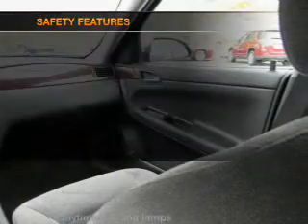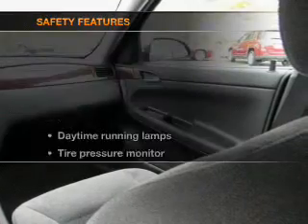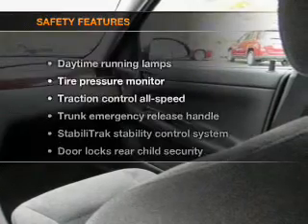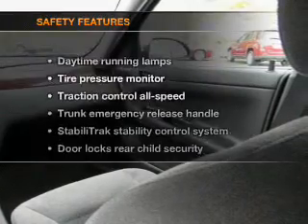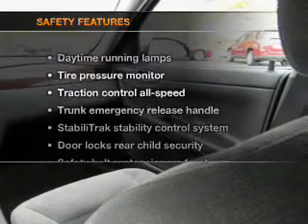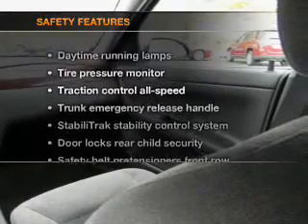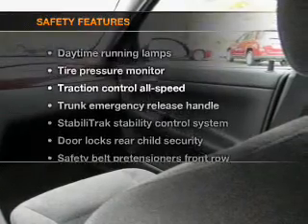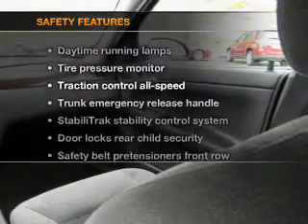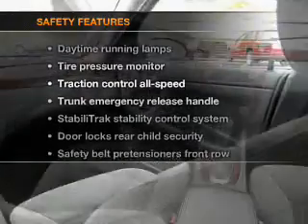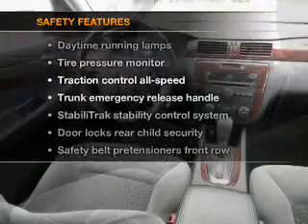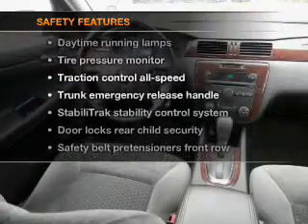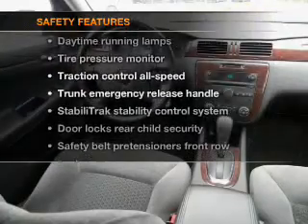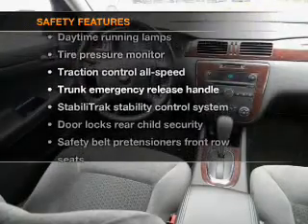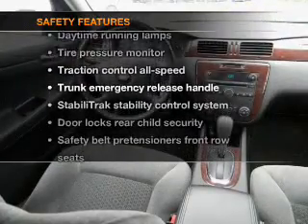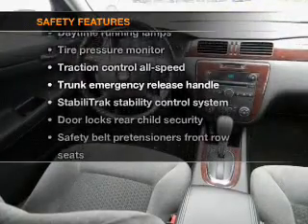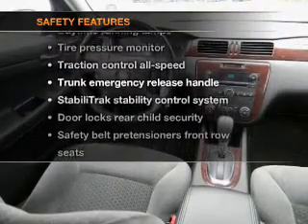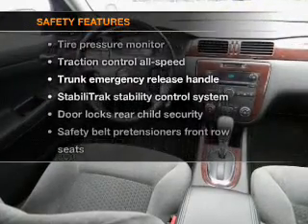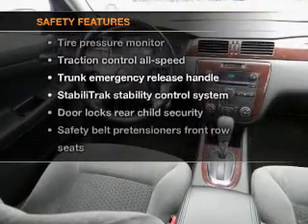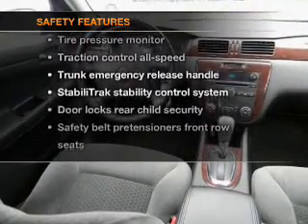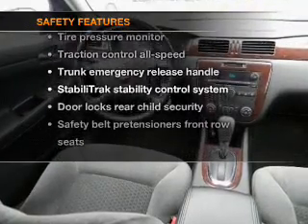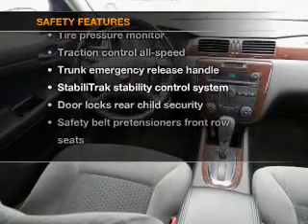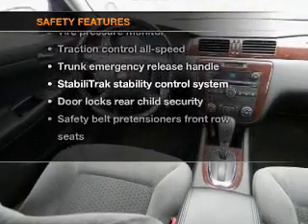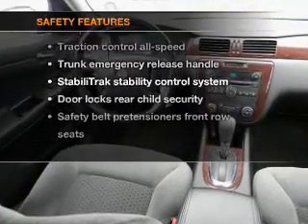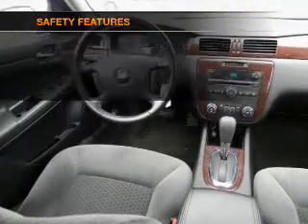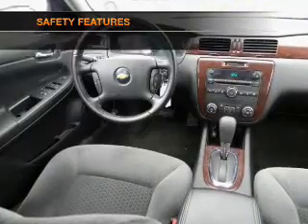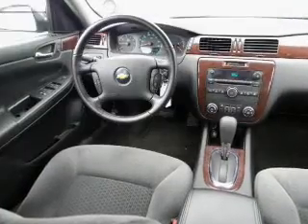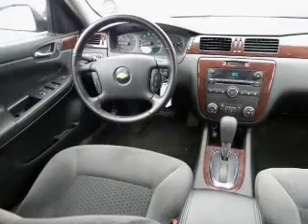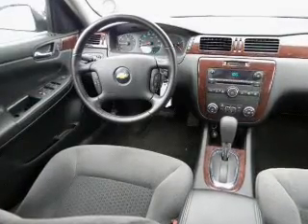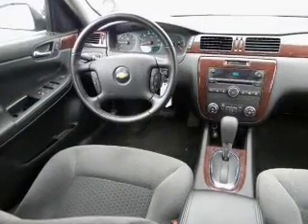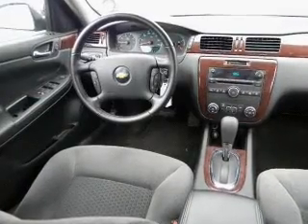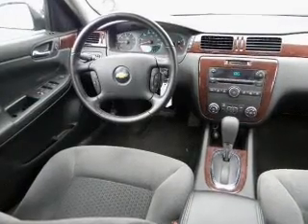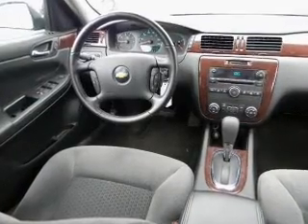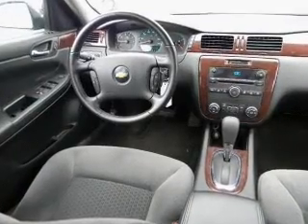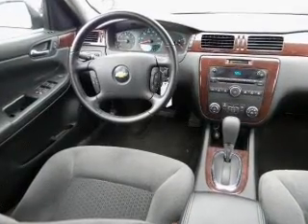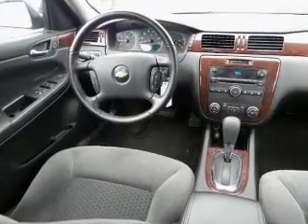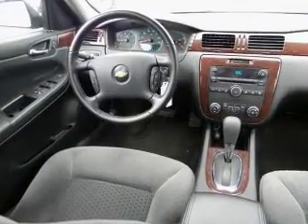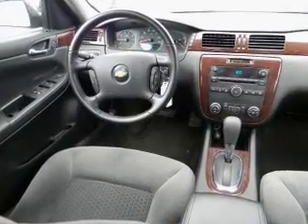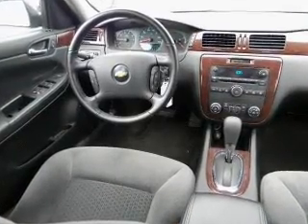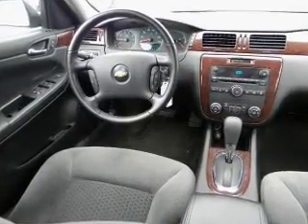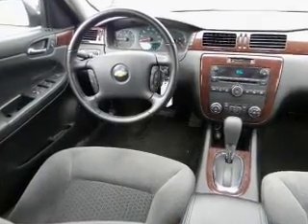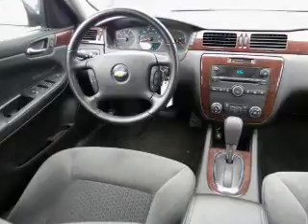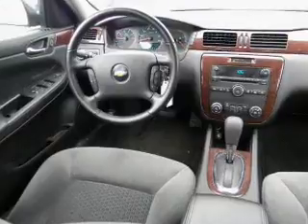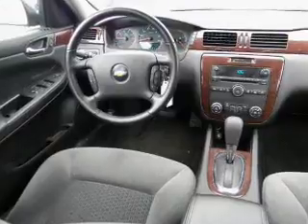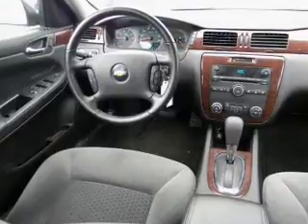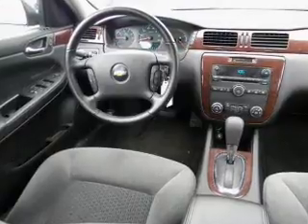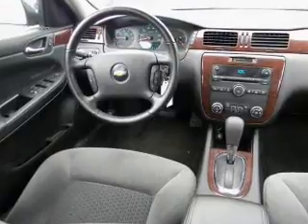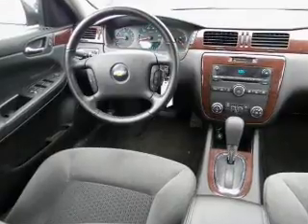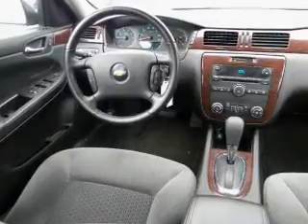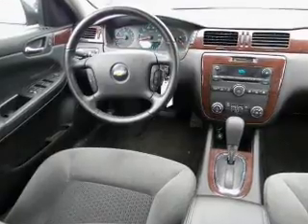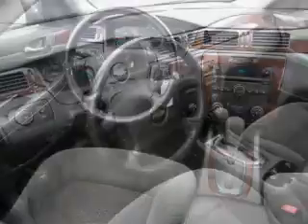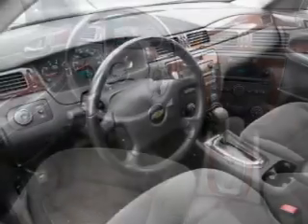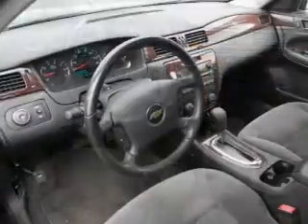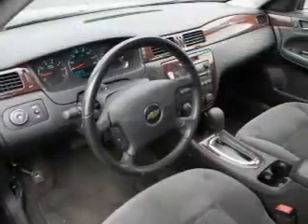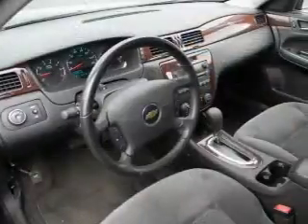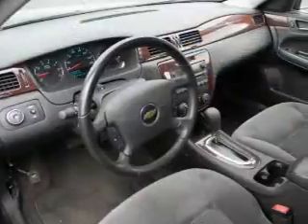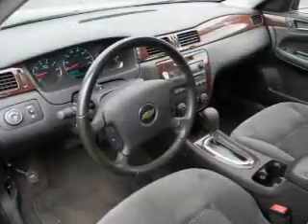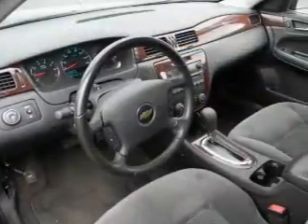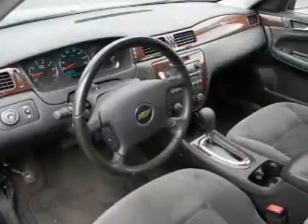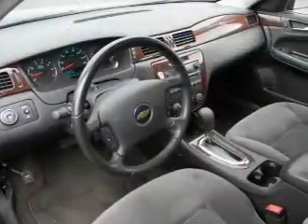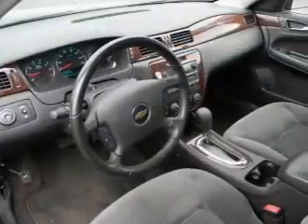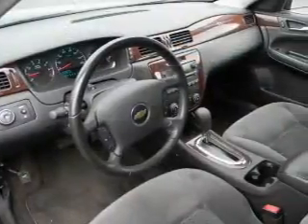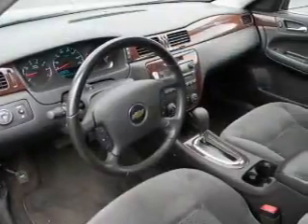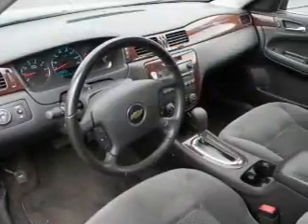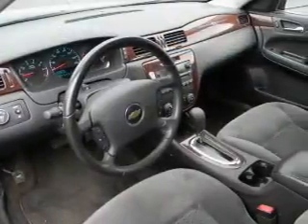And for your peace of mind, the following safety equipment is included: traction control and stability control. Call today to schedule a test drive.